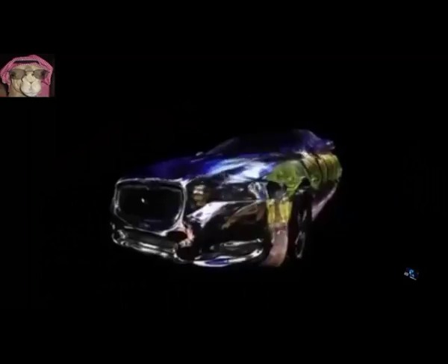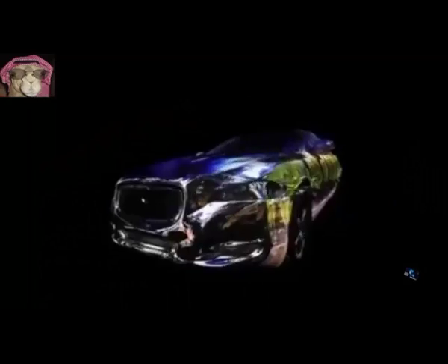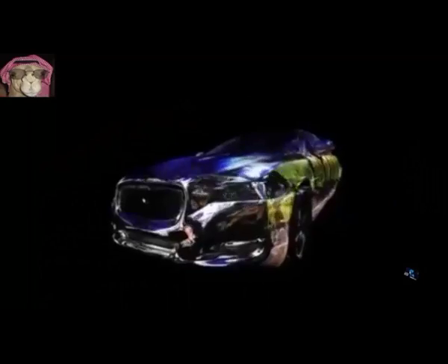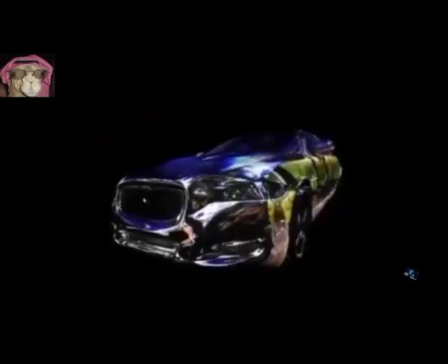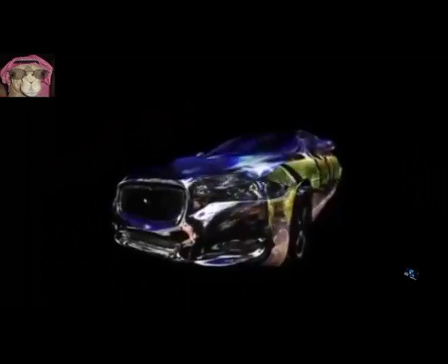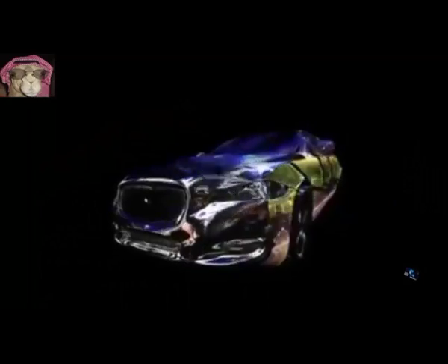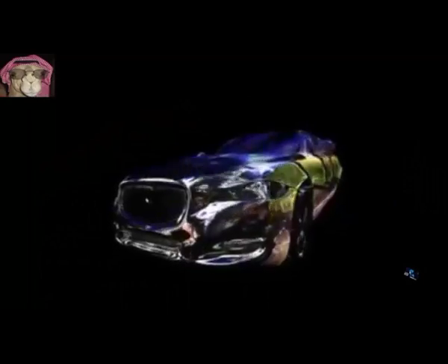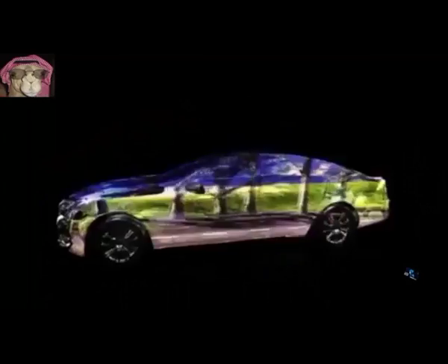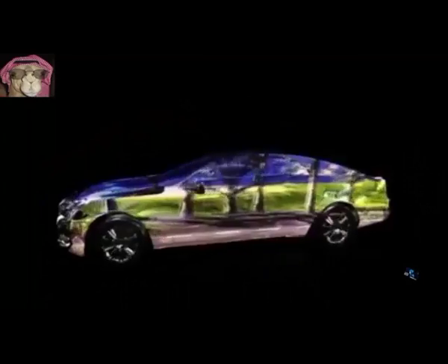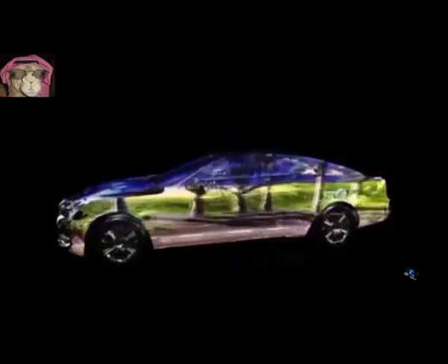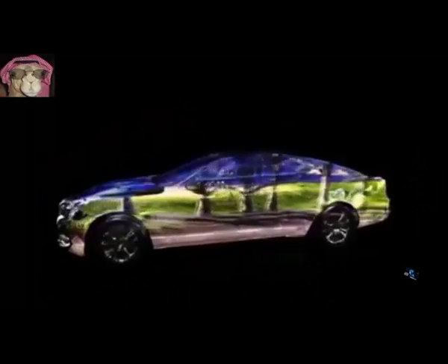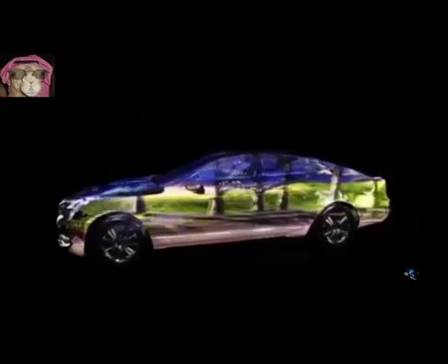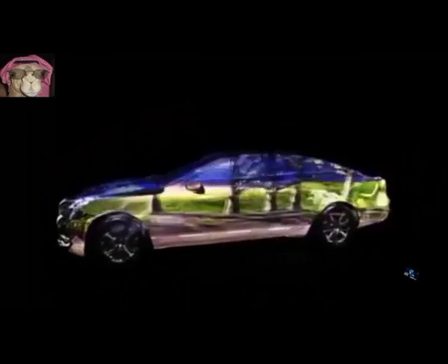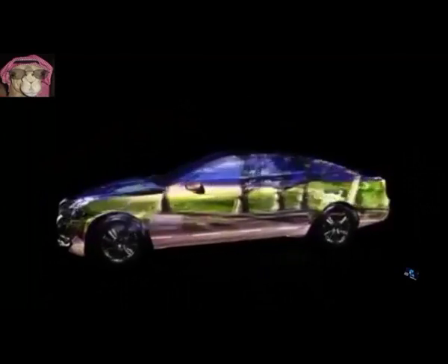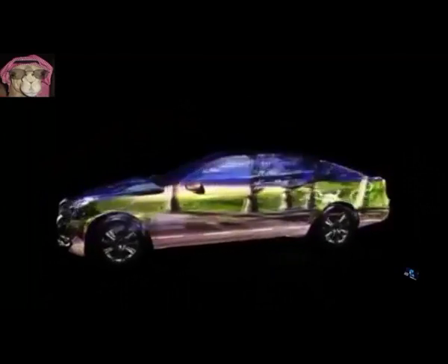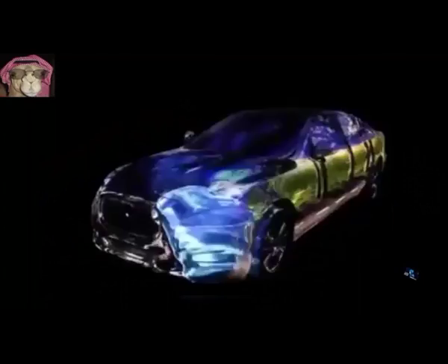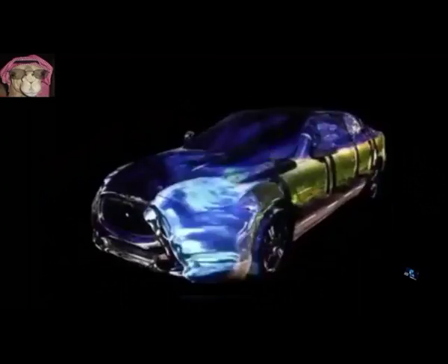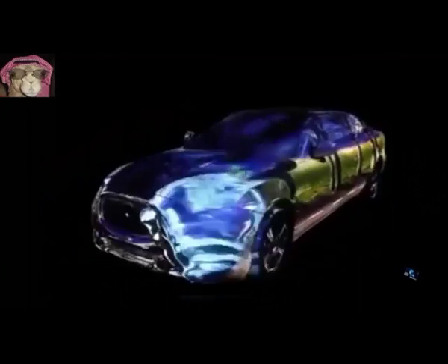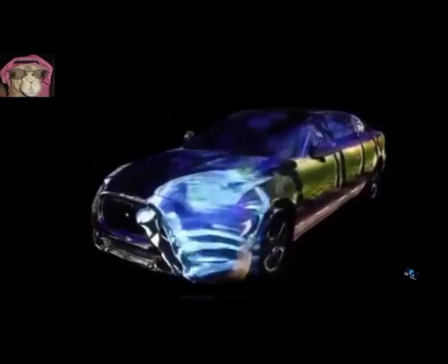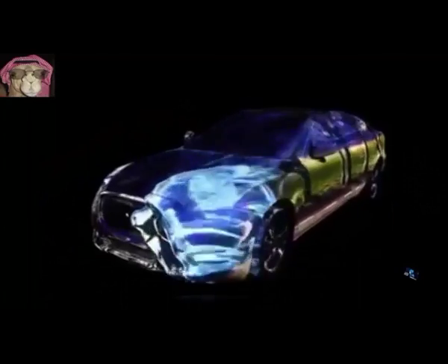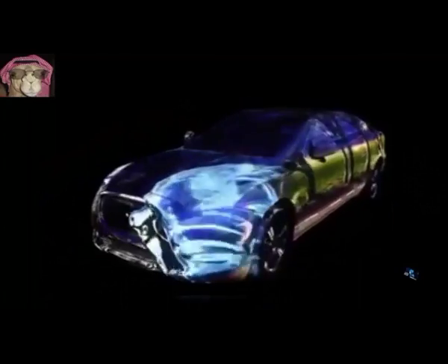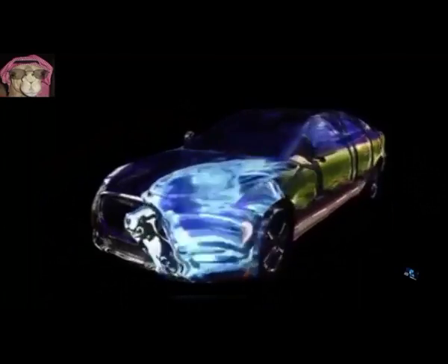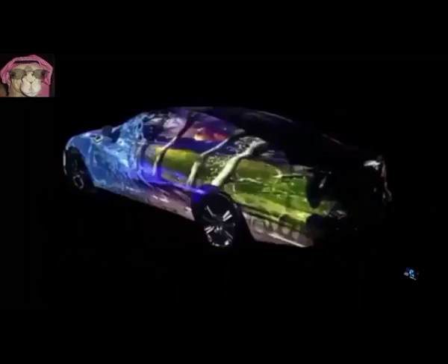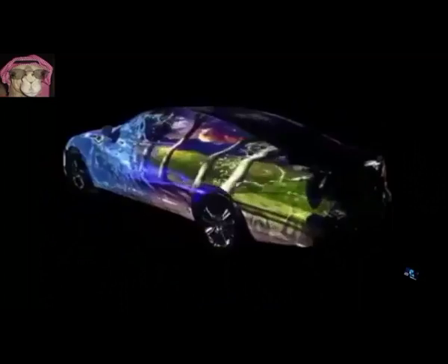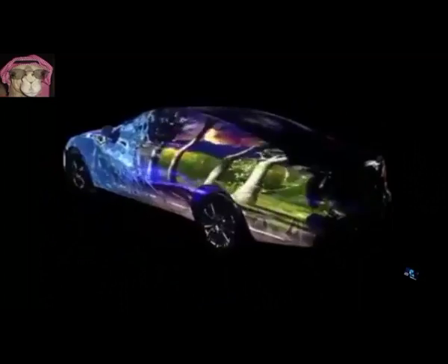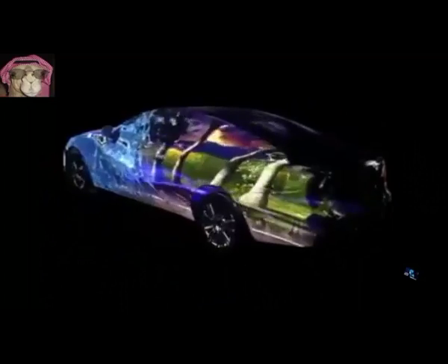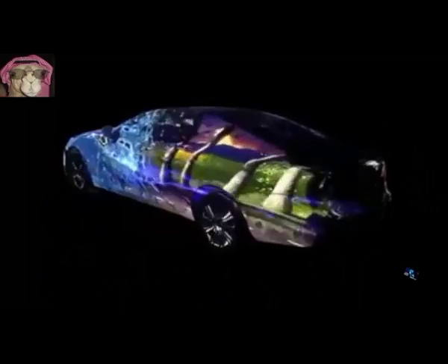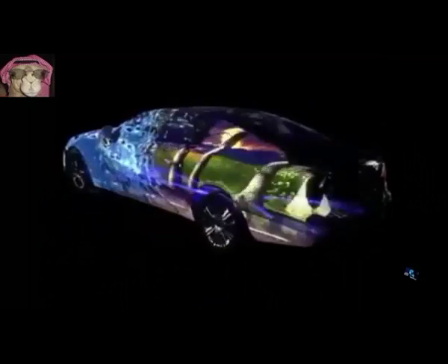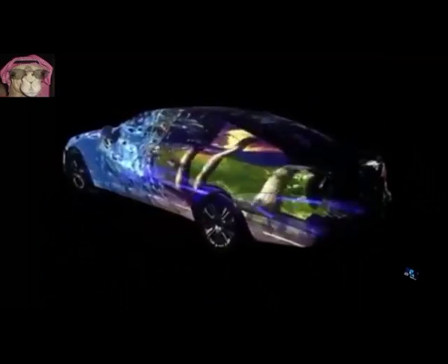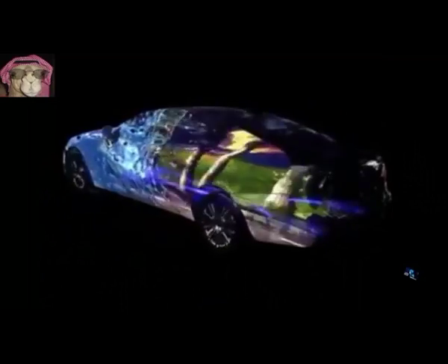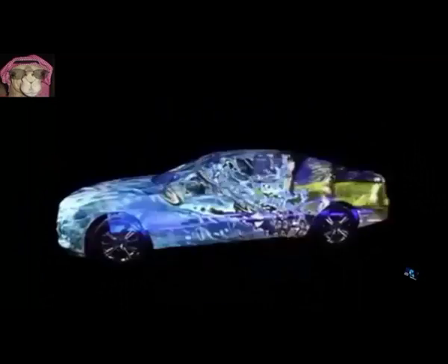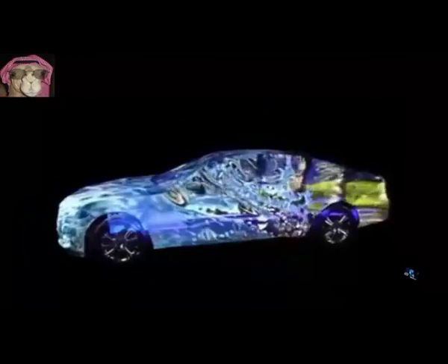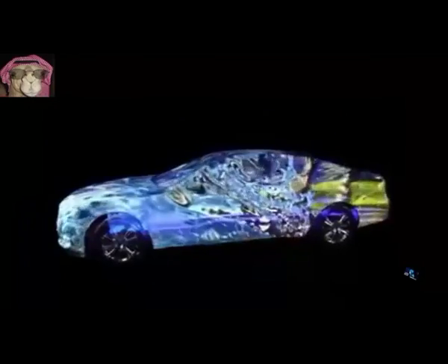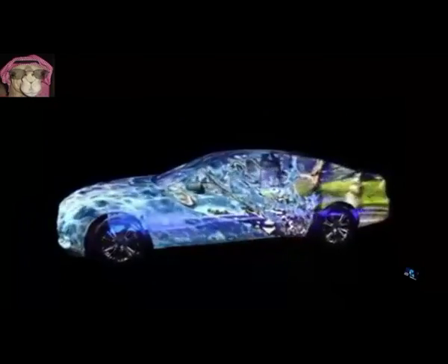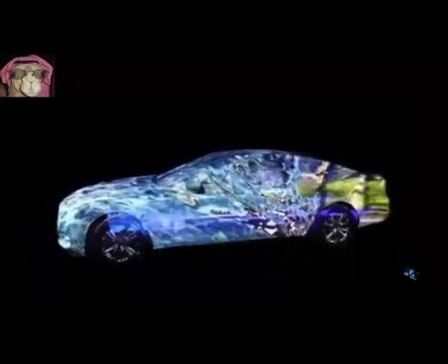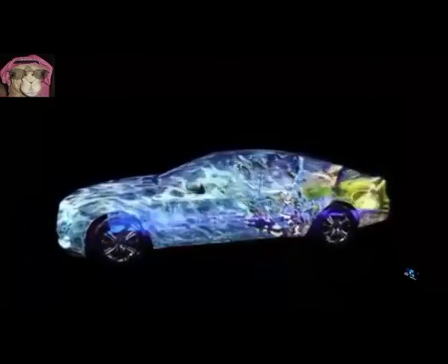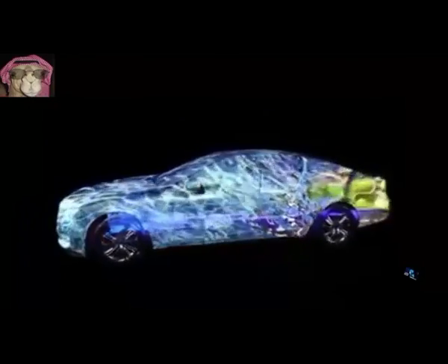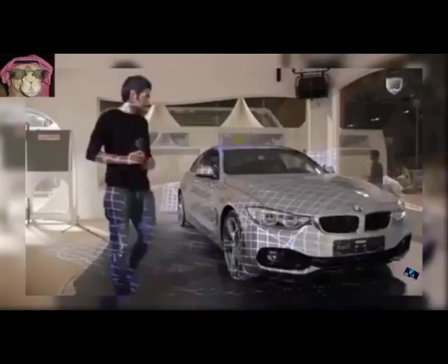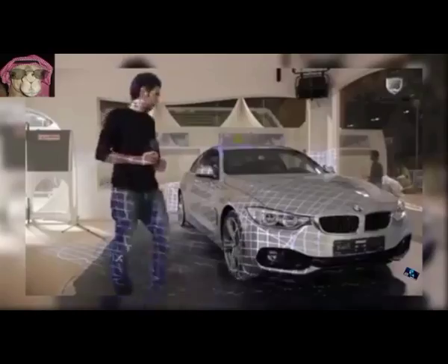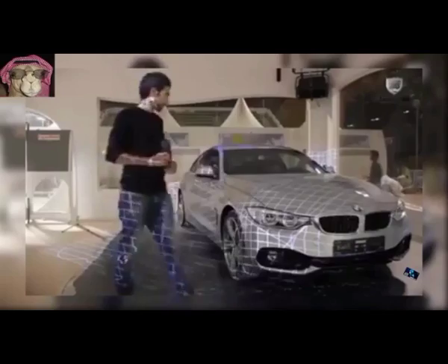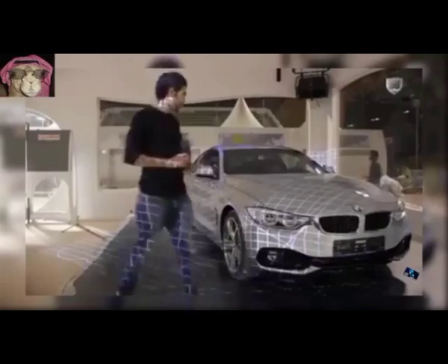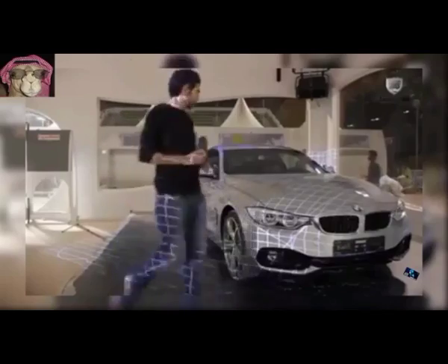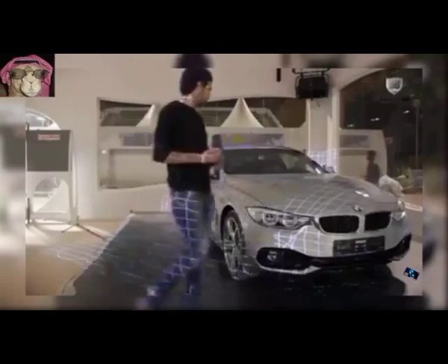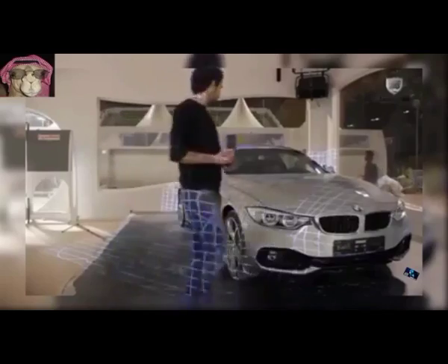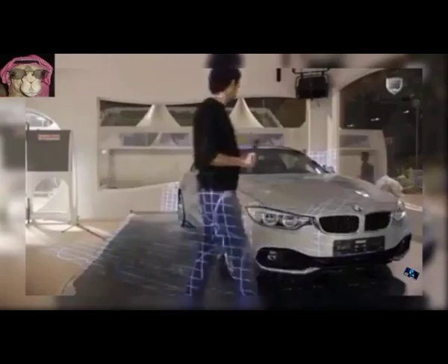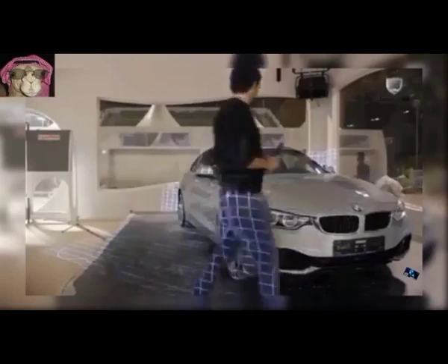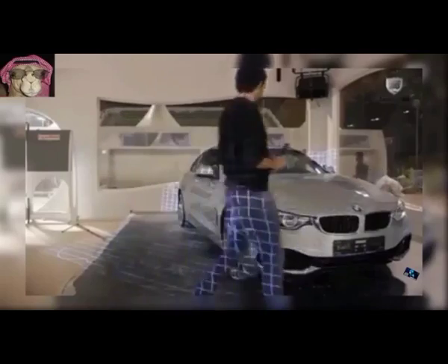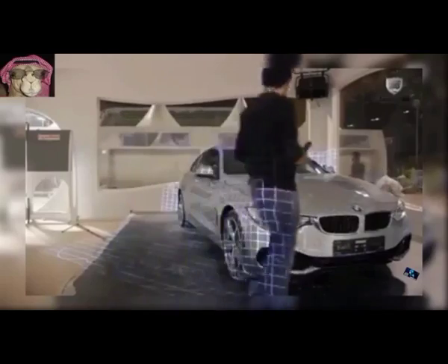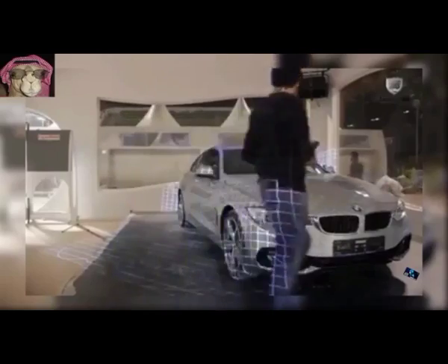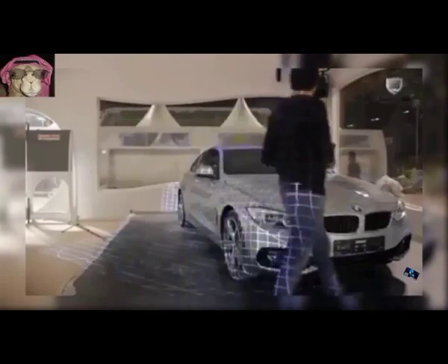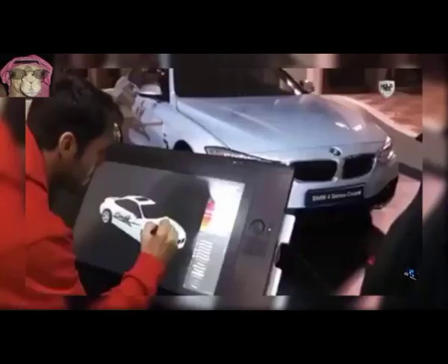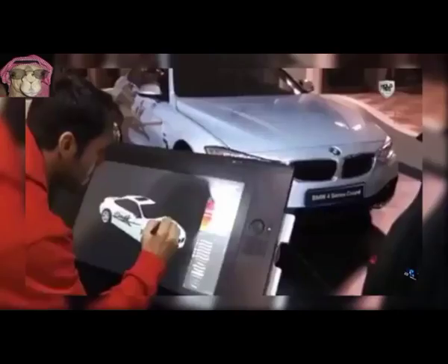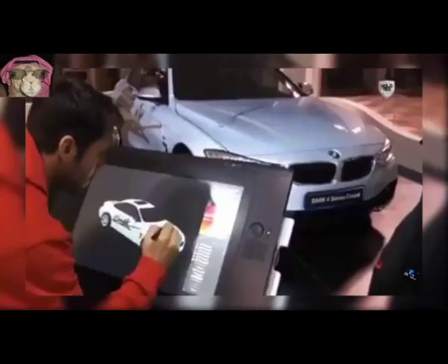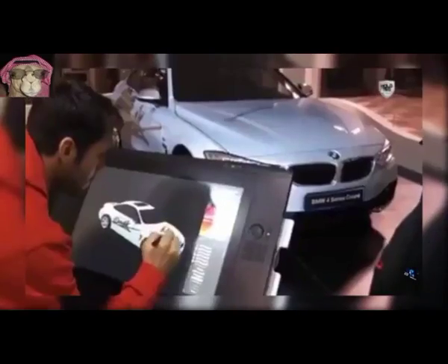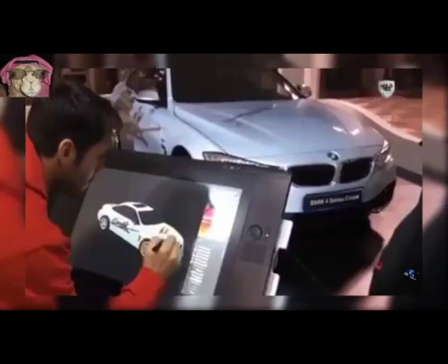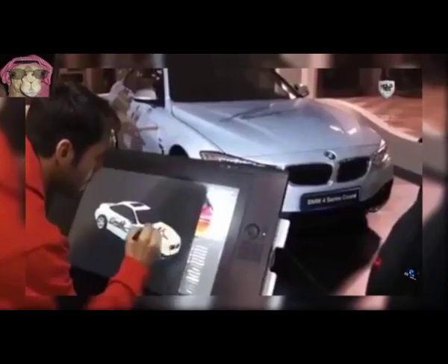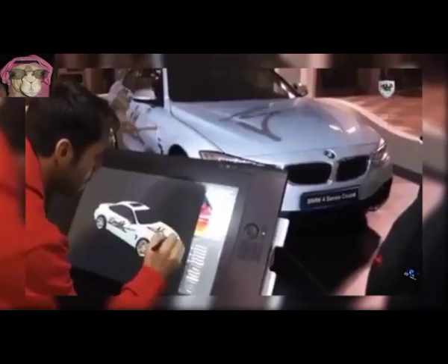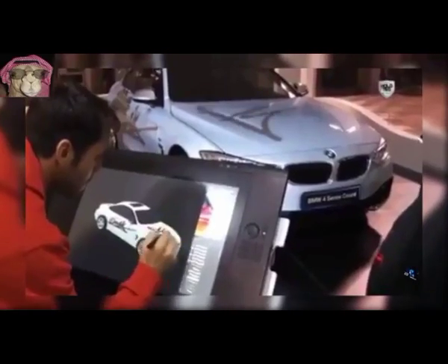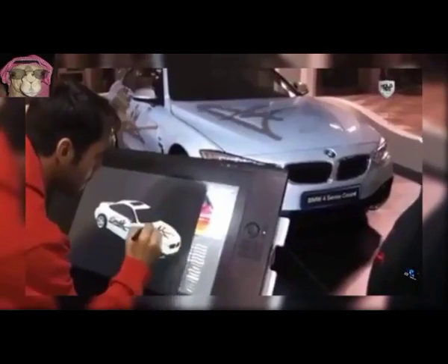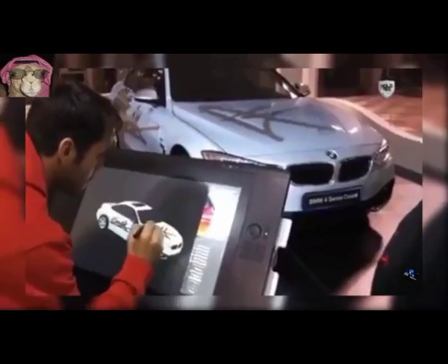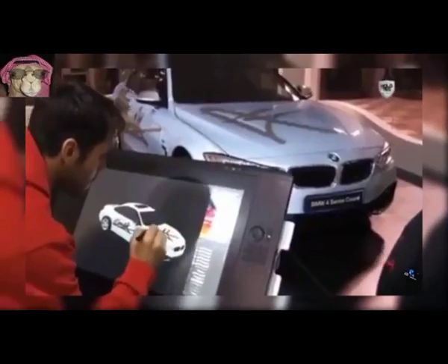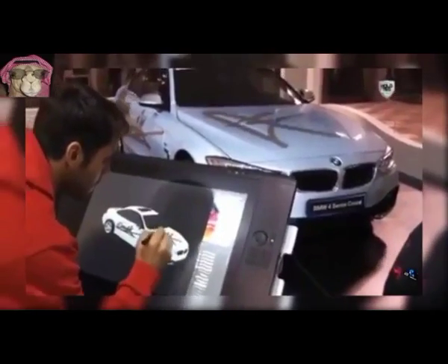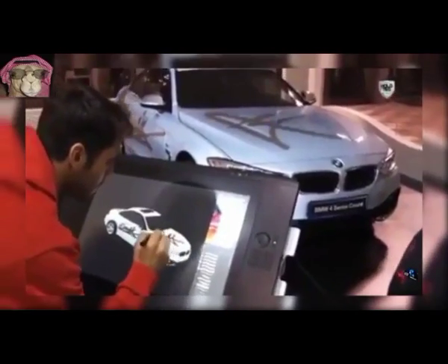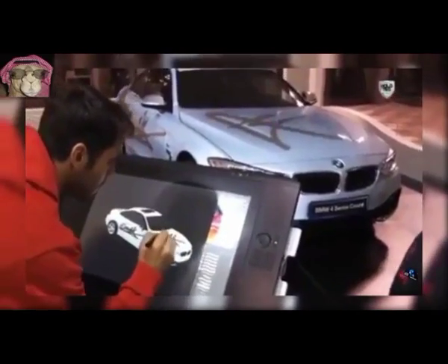39. Car Body Display. It turns irregularly shaped parts of the car body into a display surface for video projection.